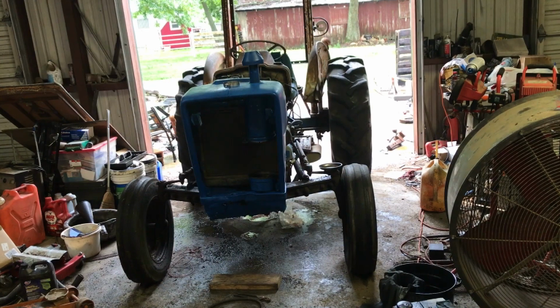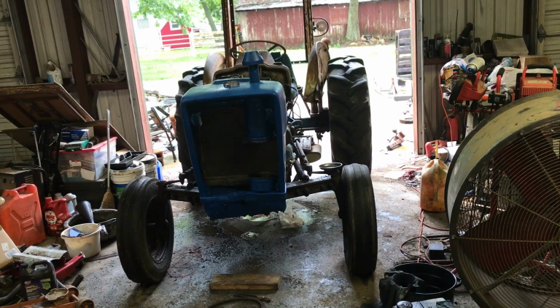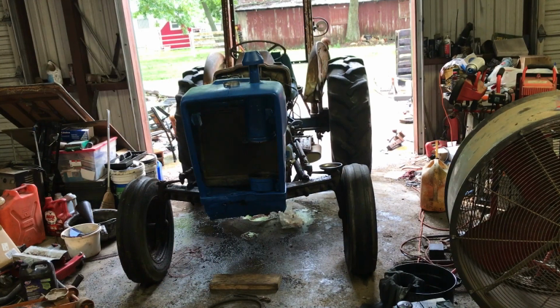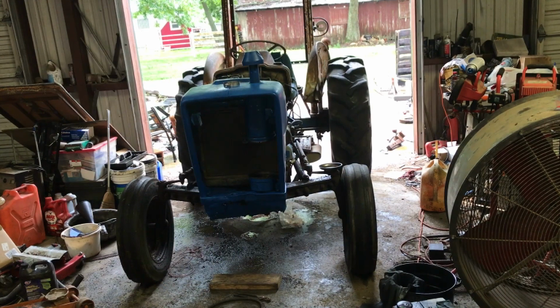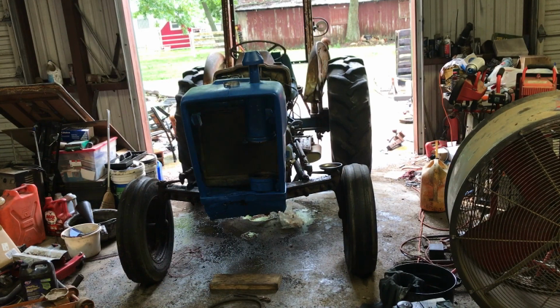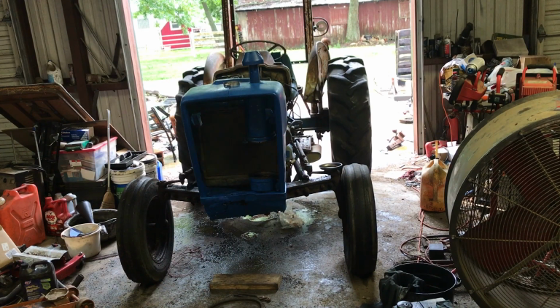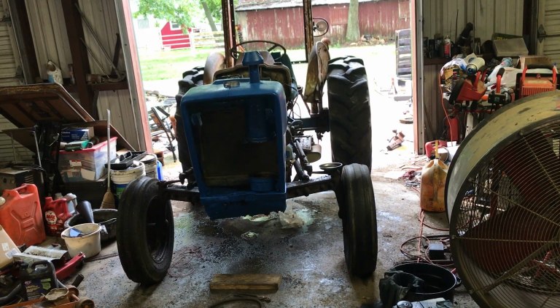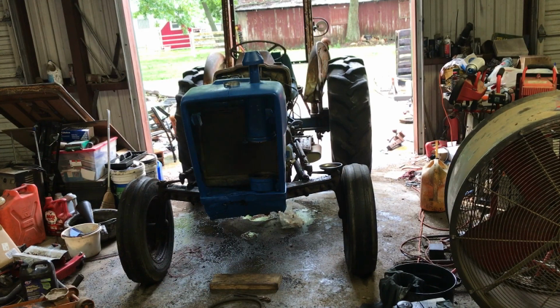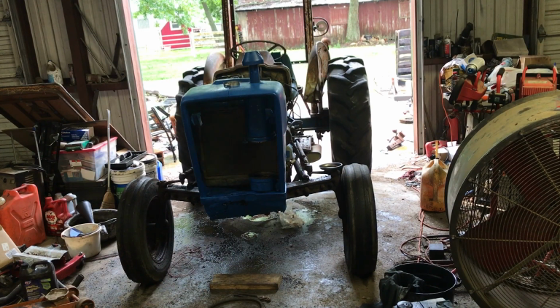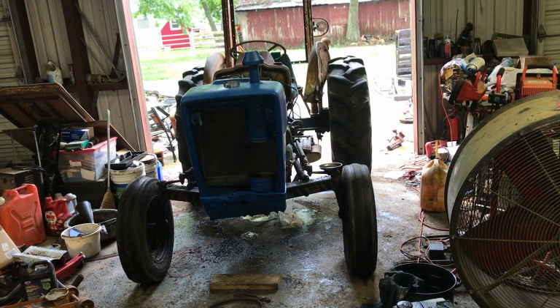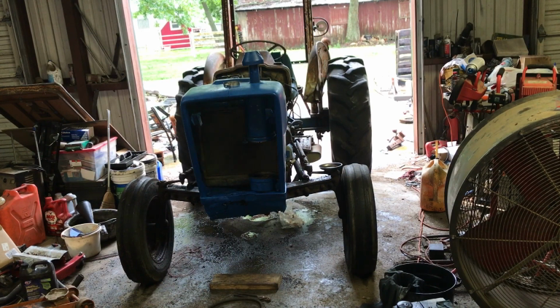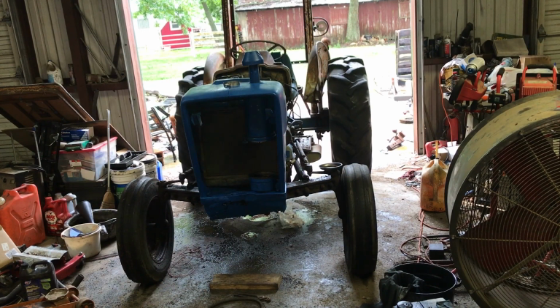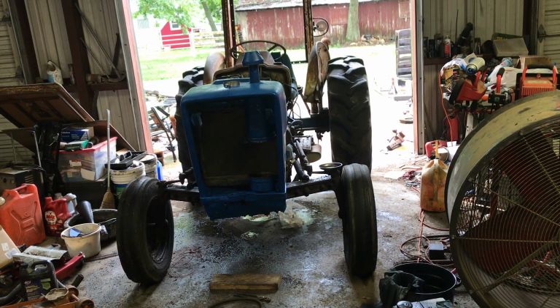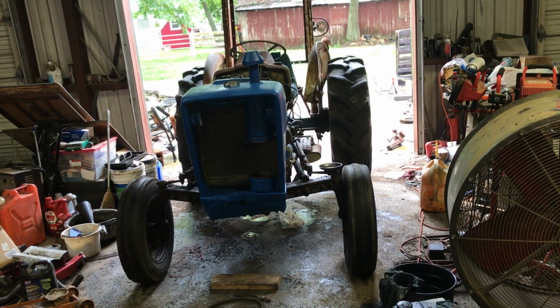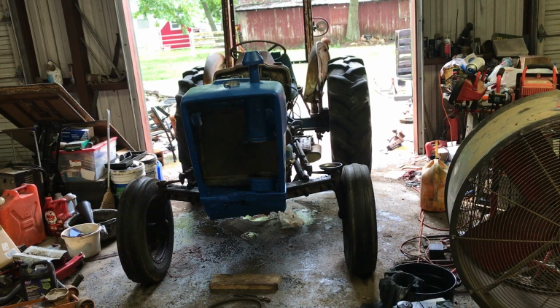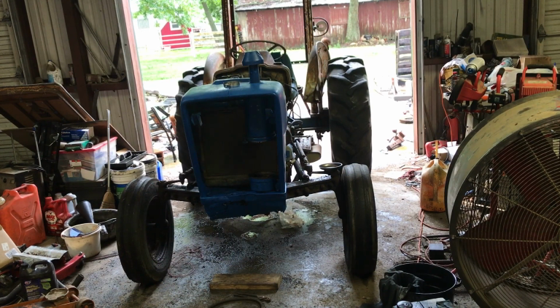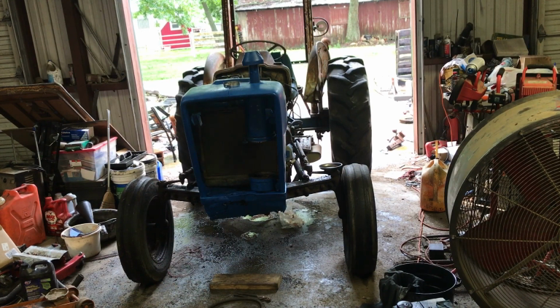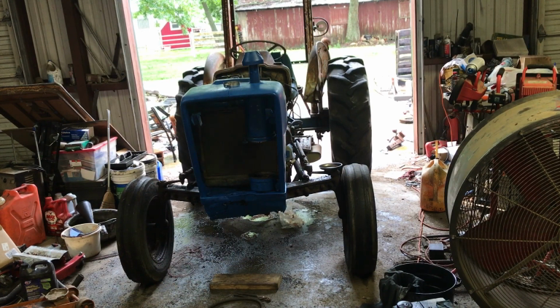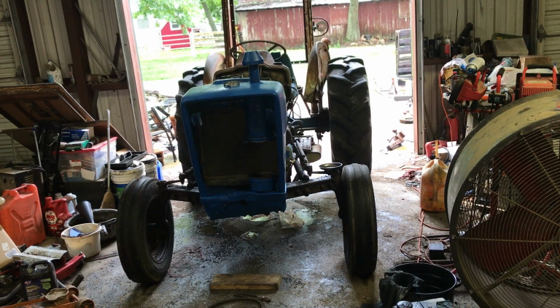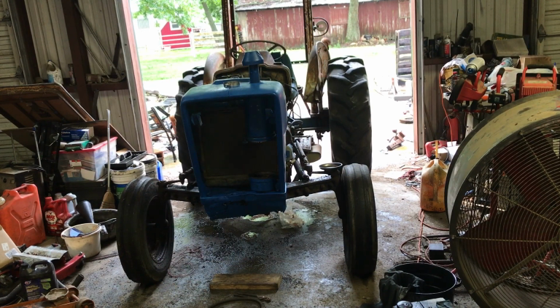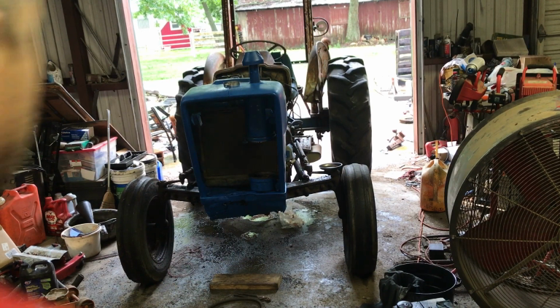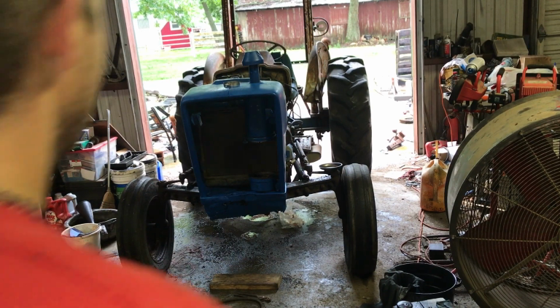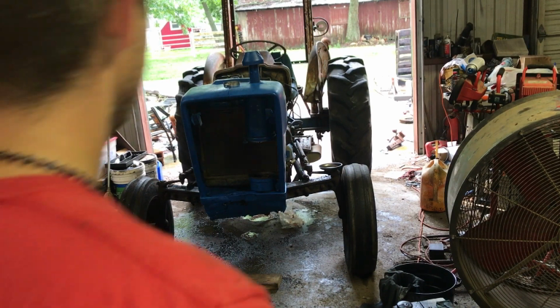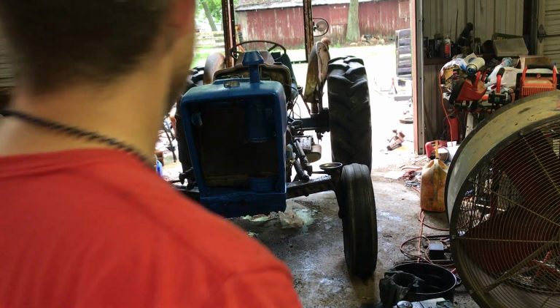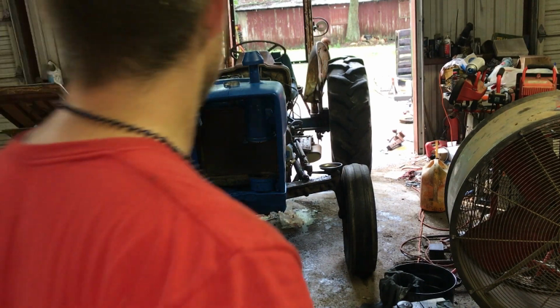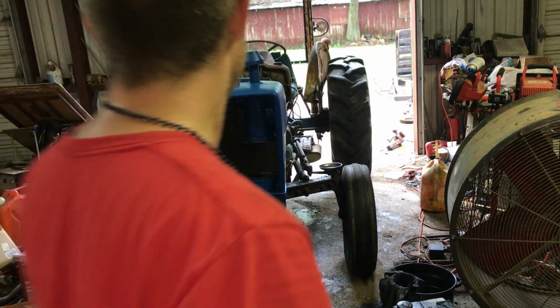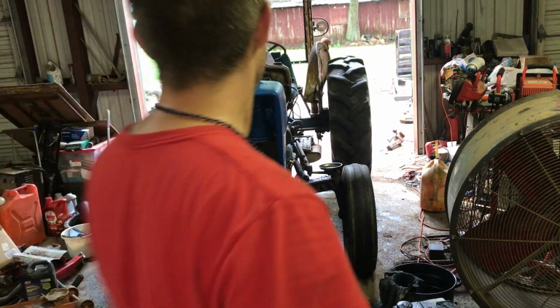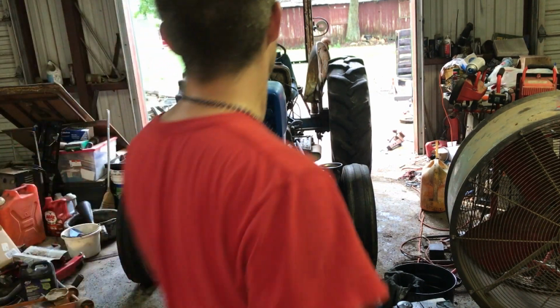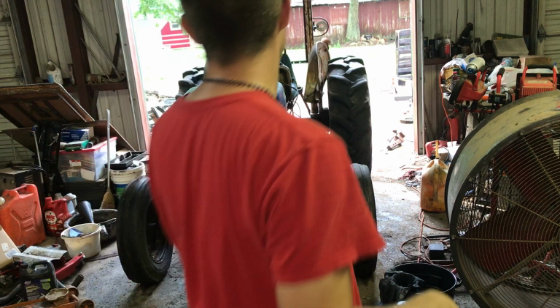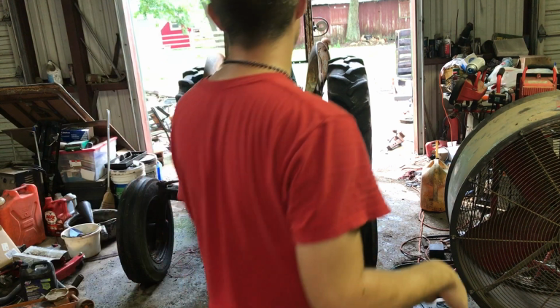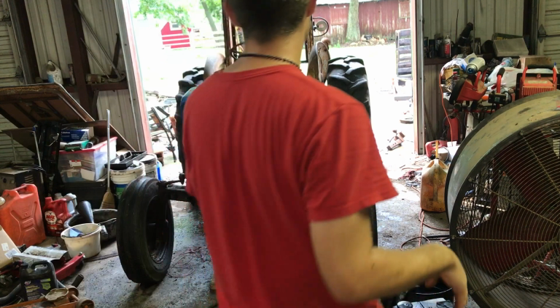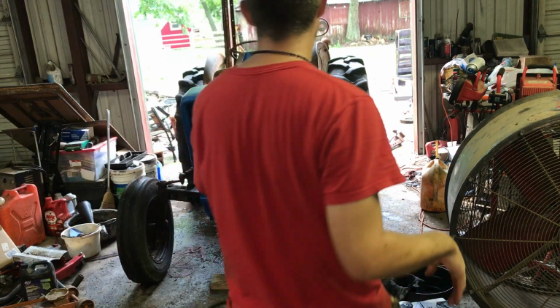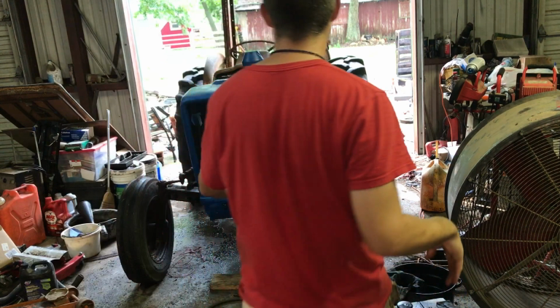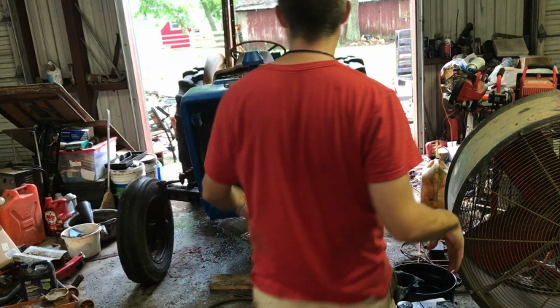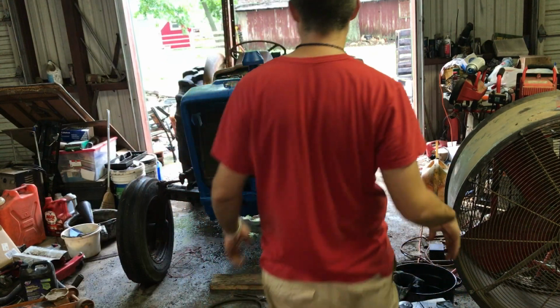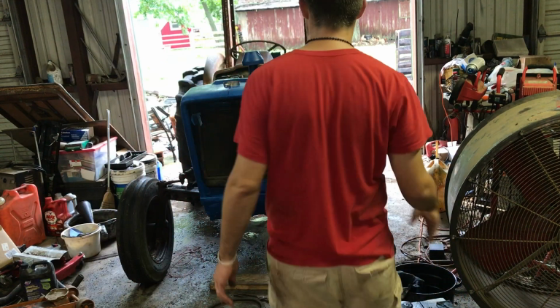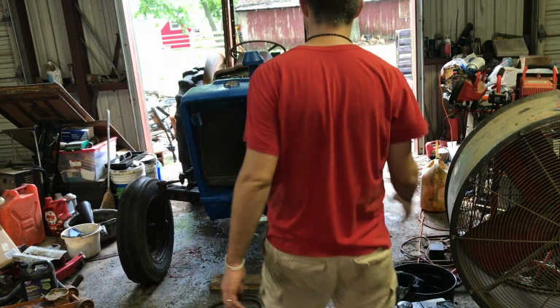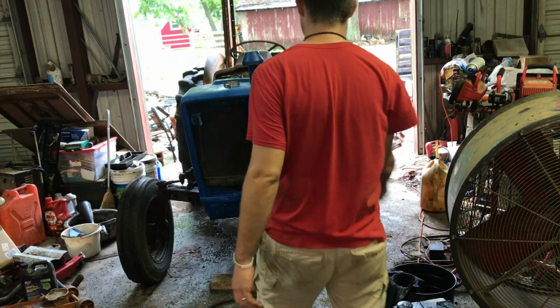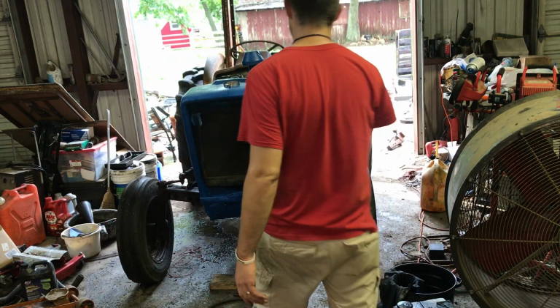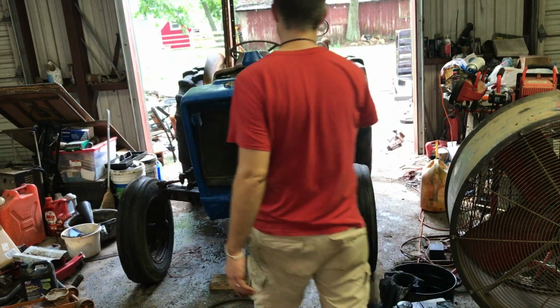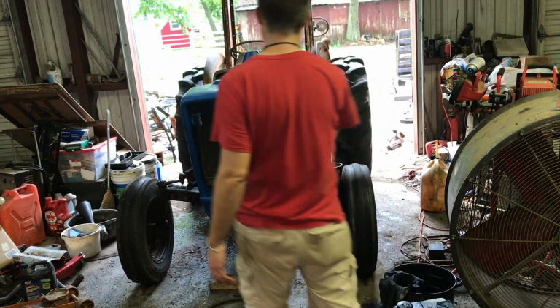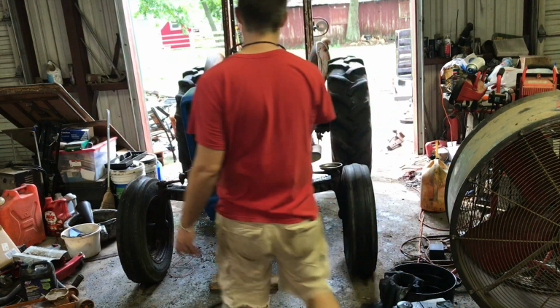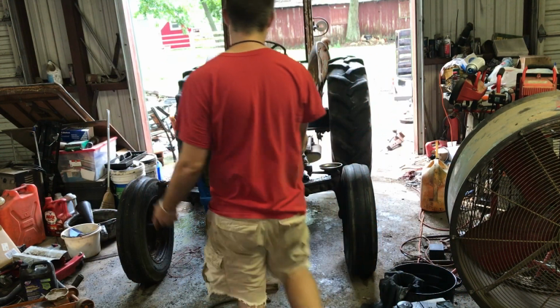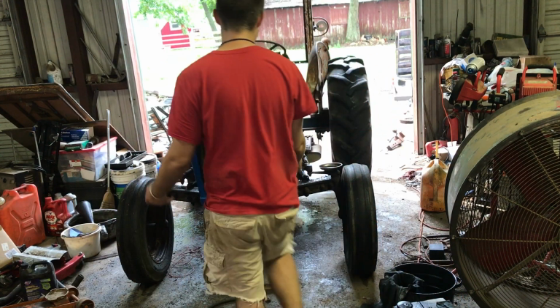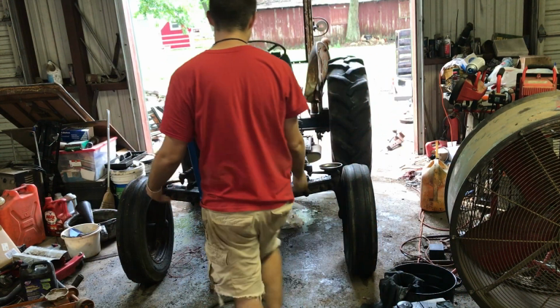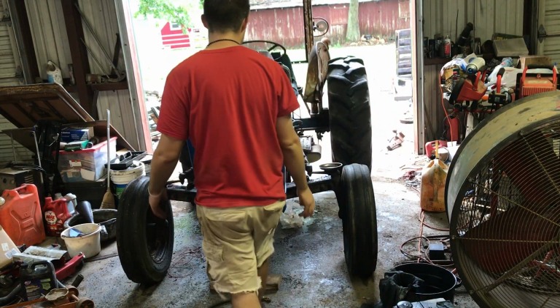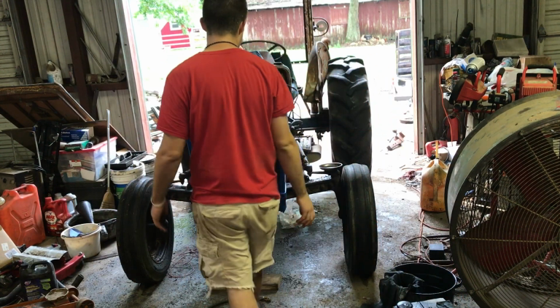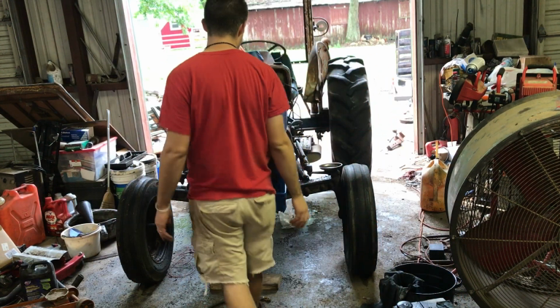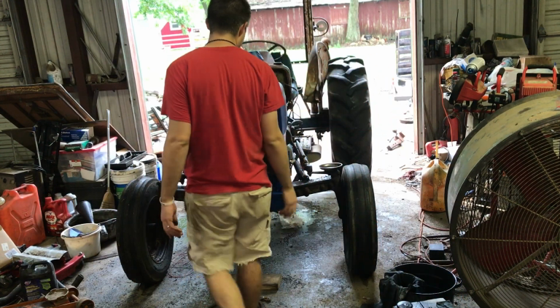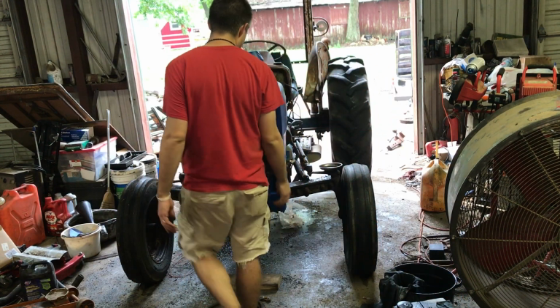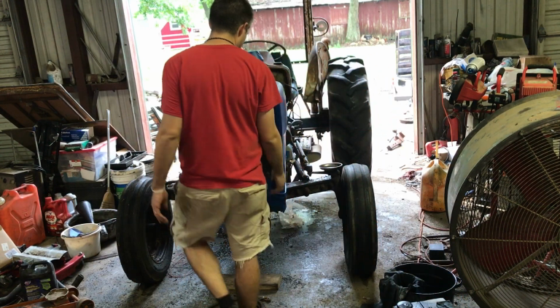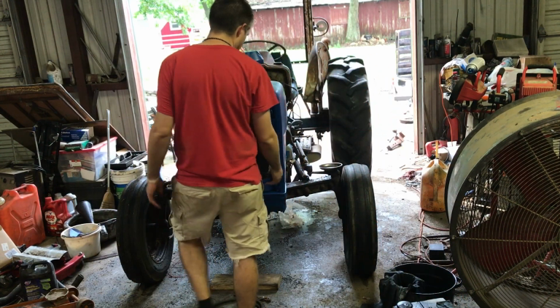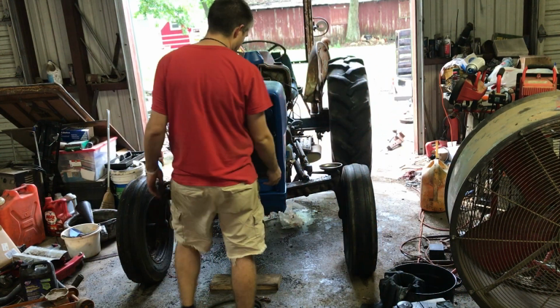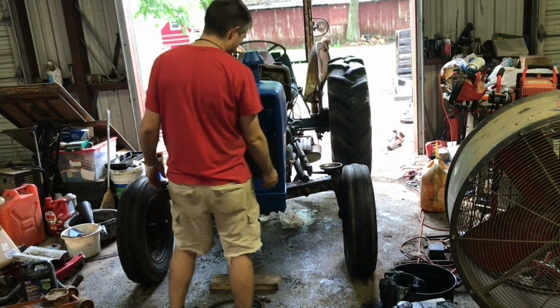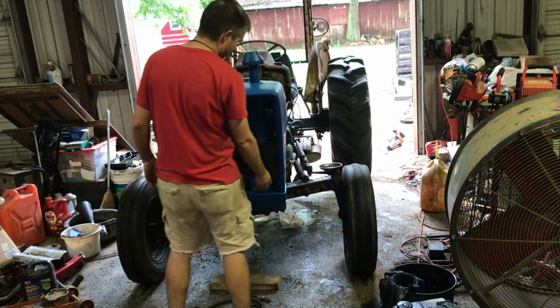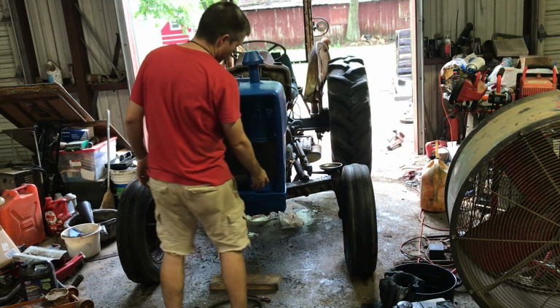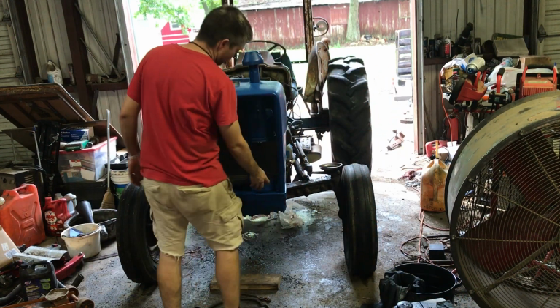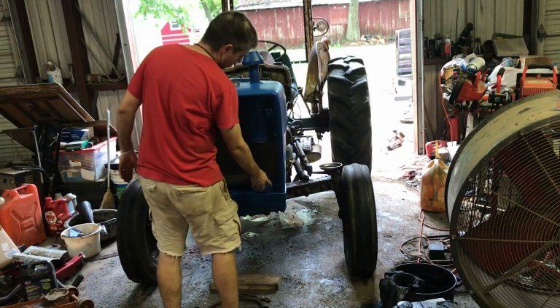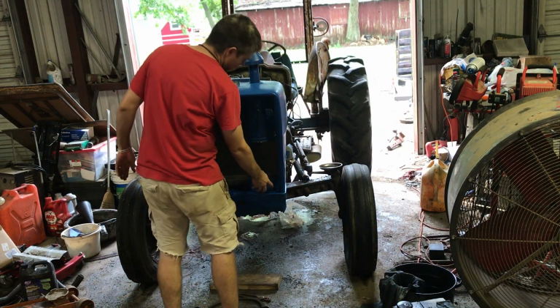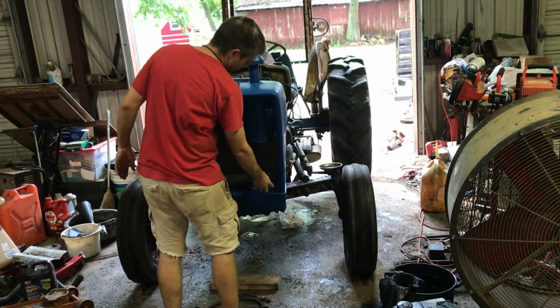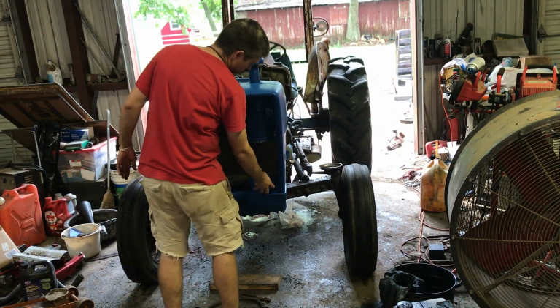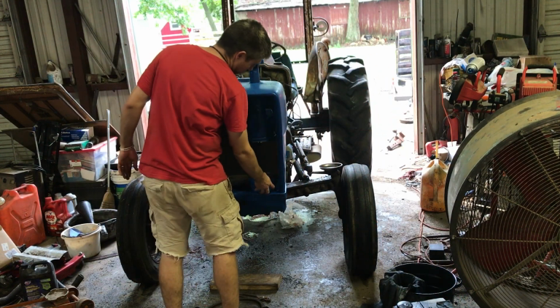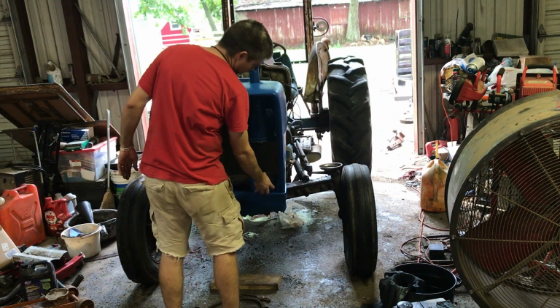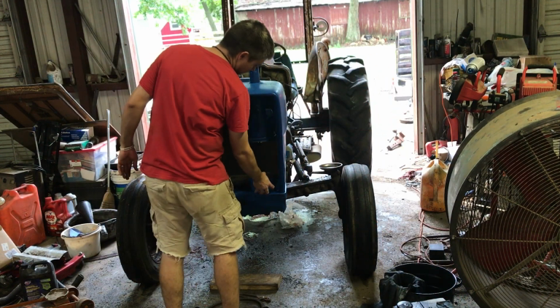All right, front end's bolted back on. You can see how much straighter the front is. It's far from perfect, but it's better.